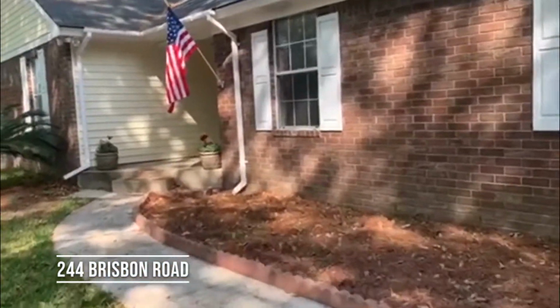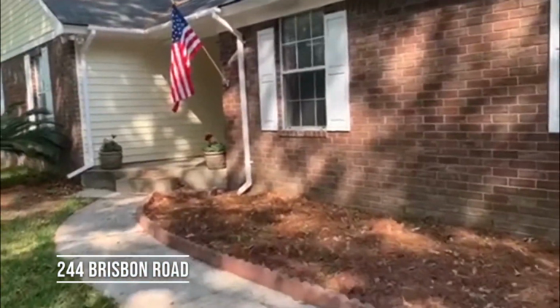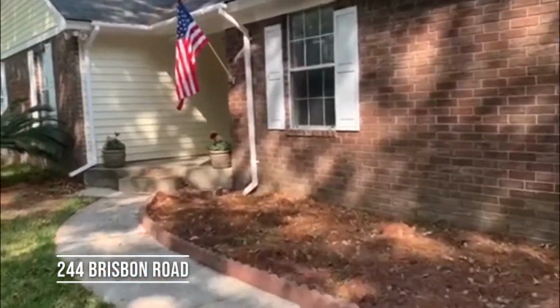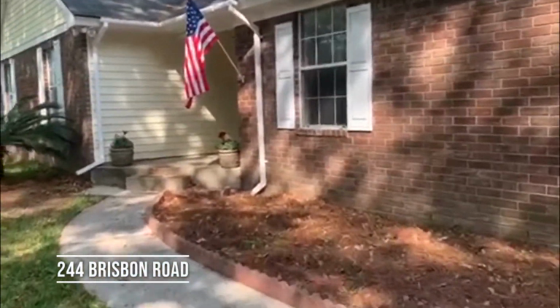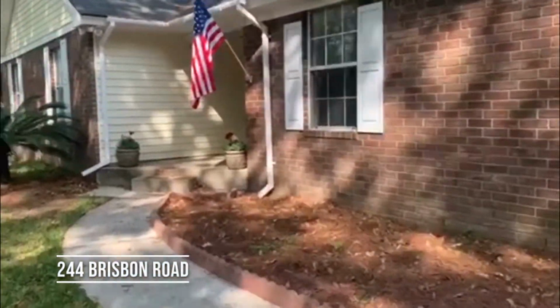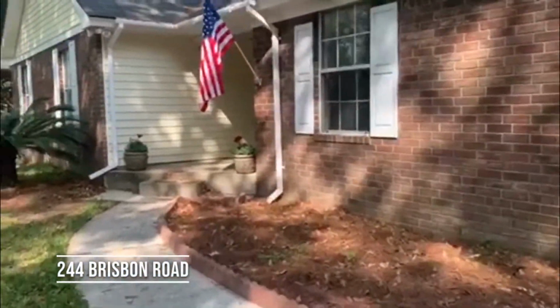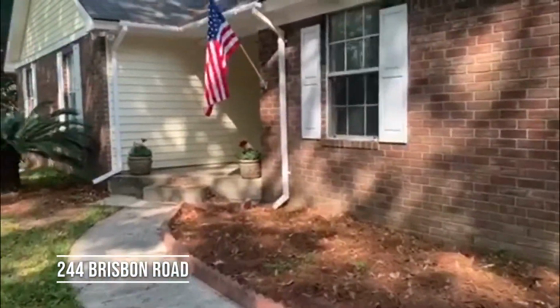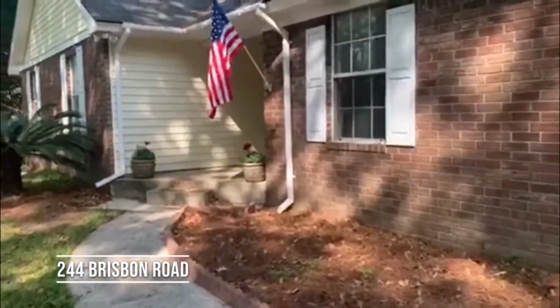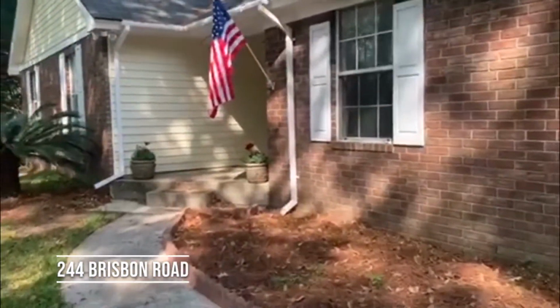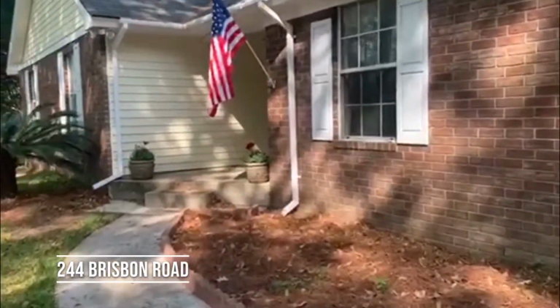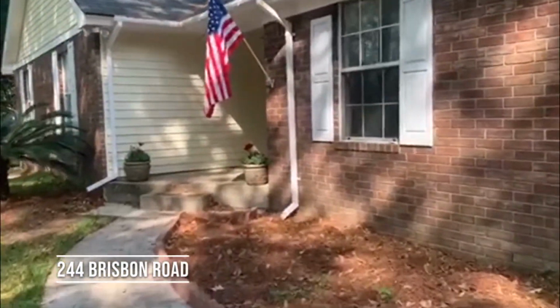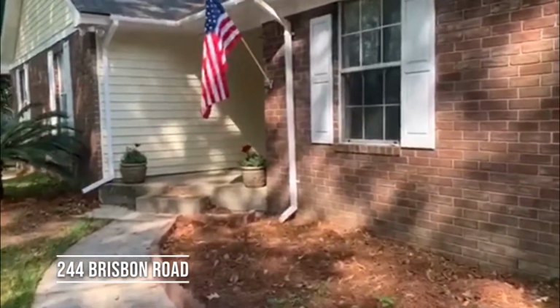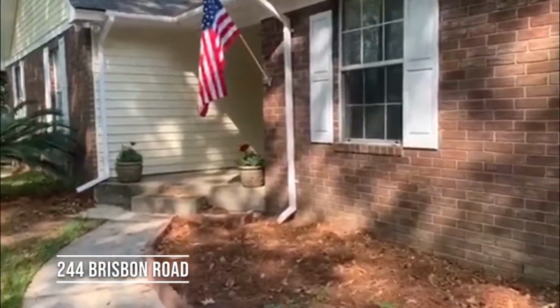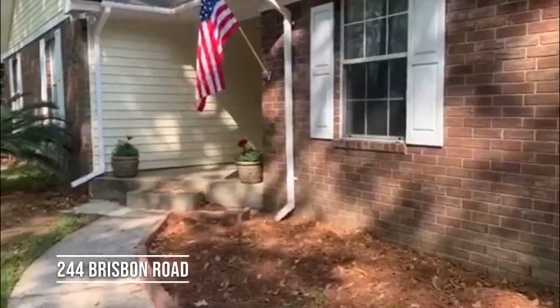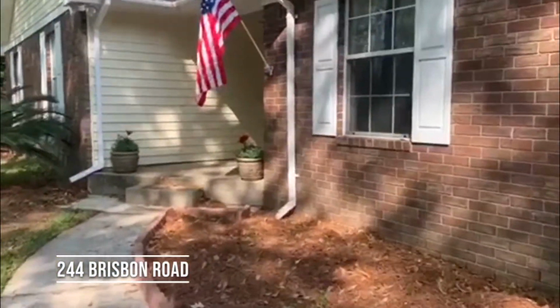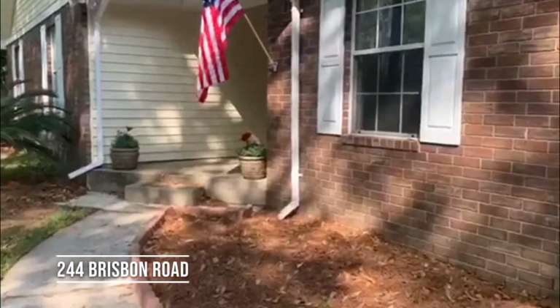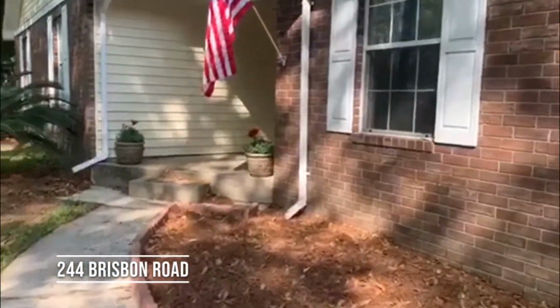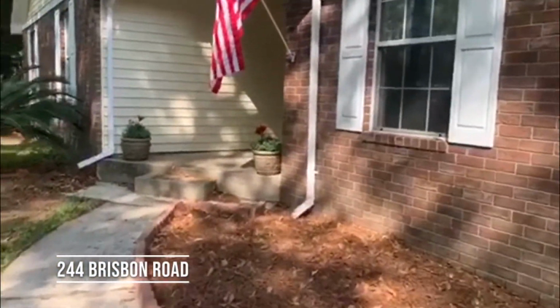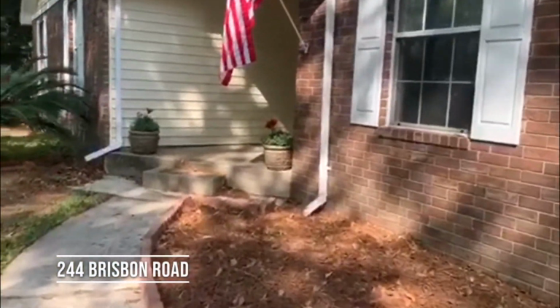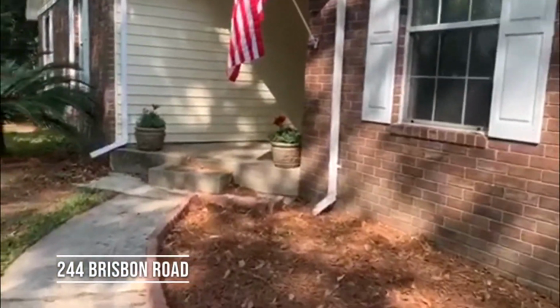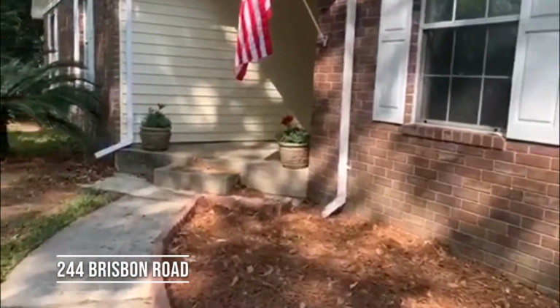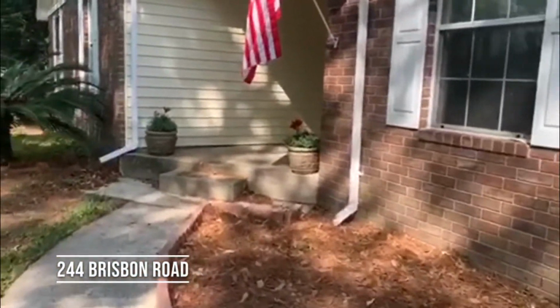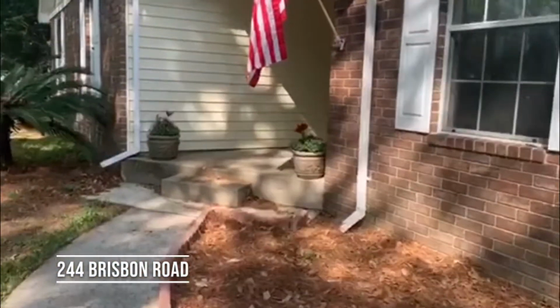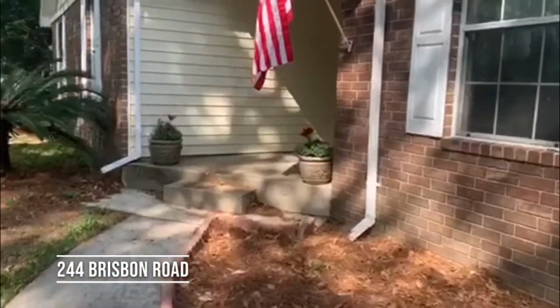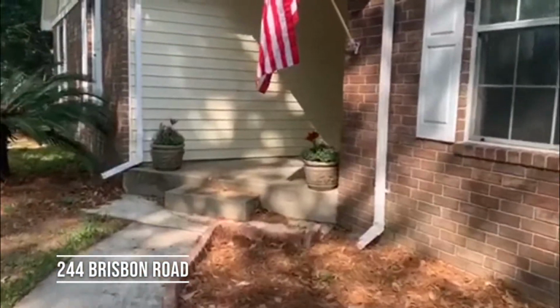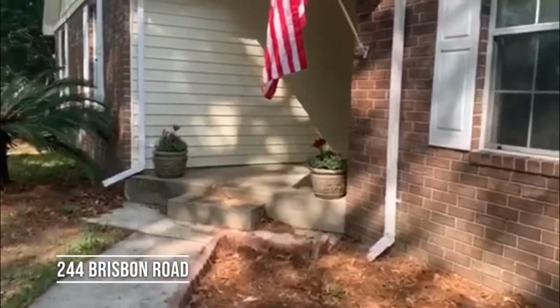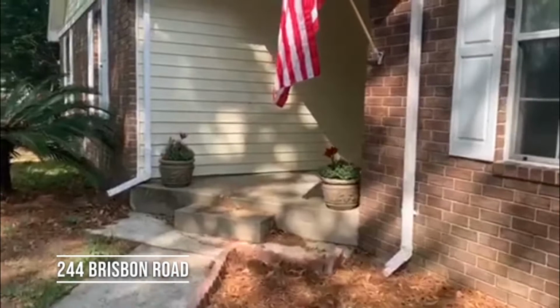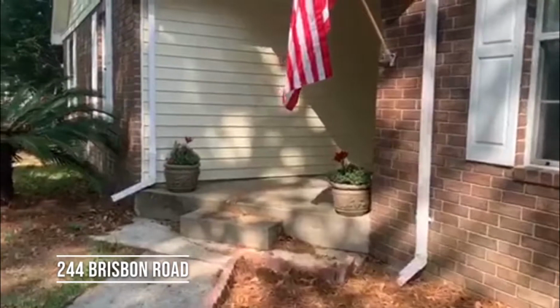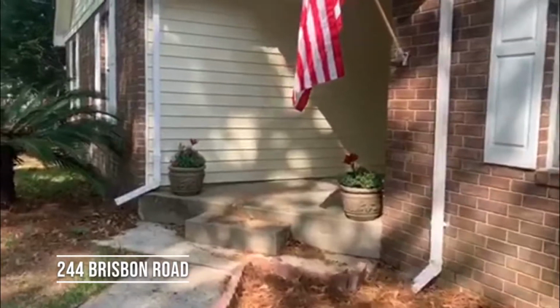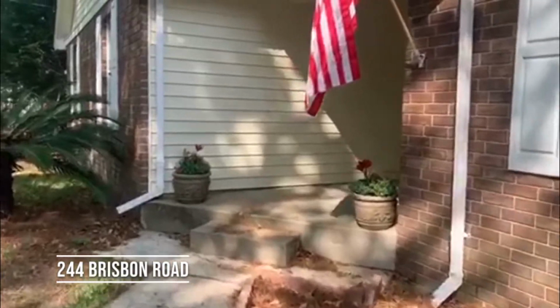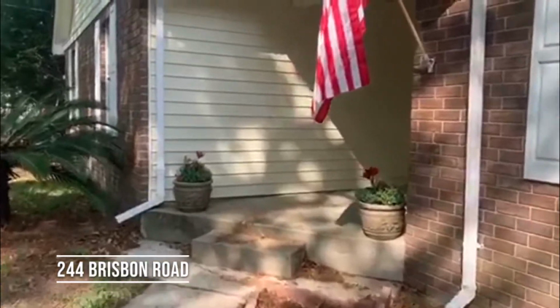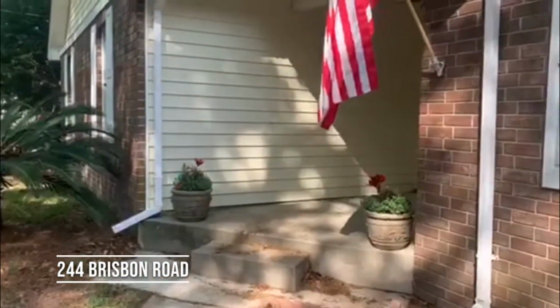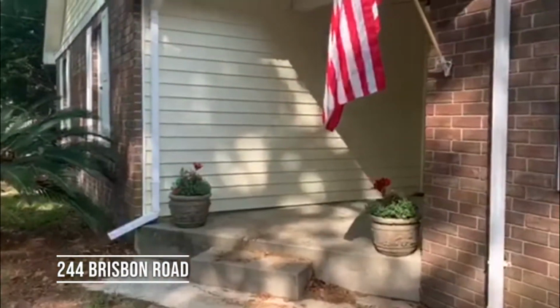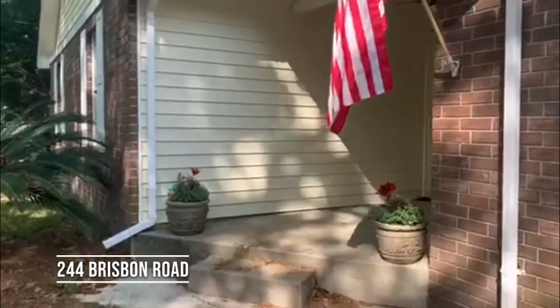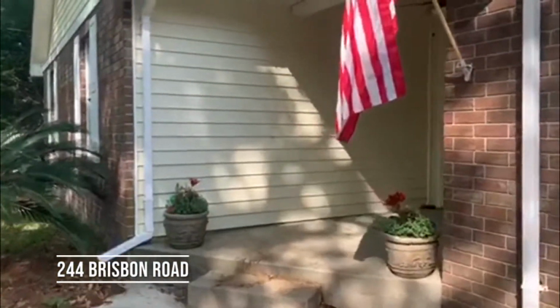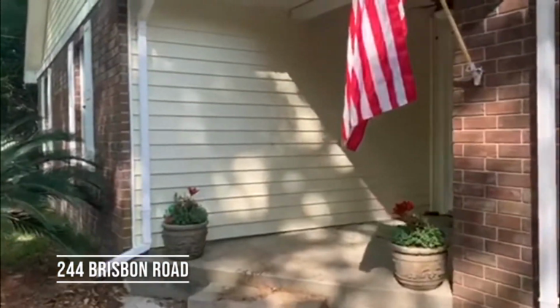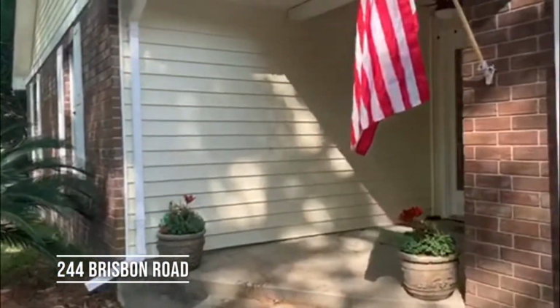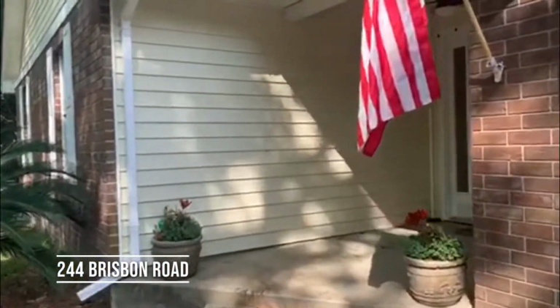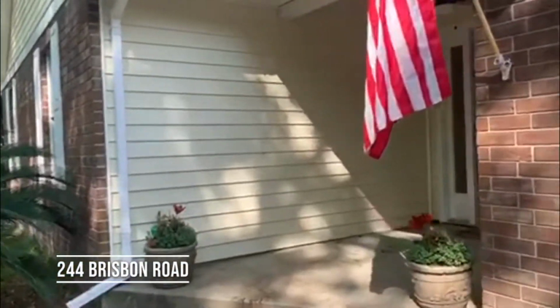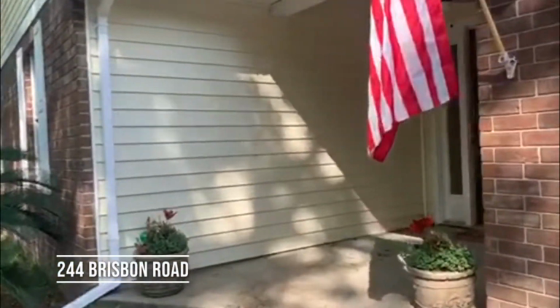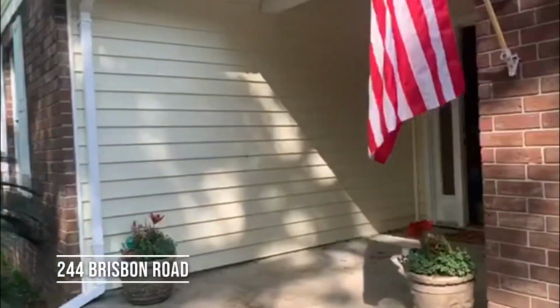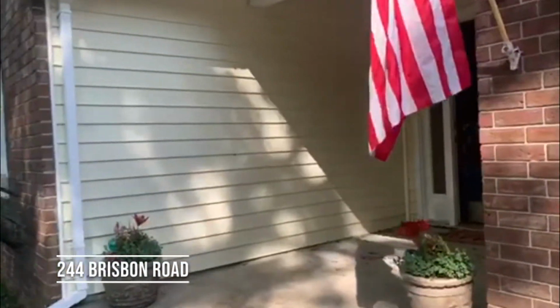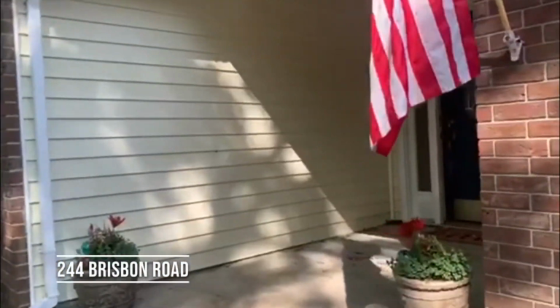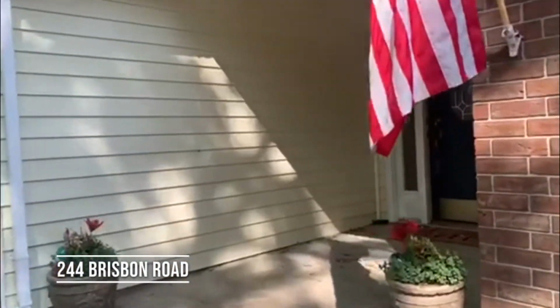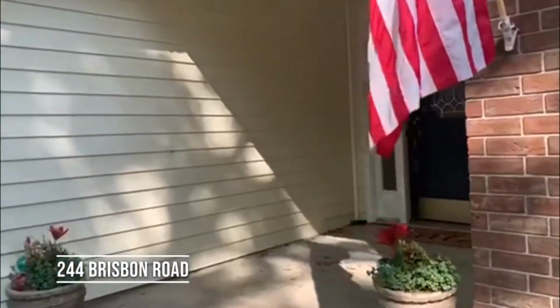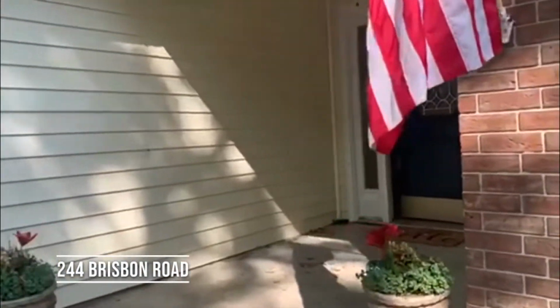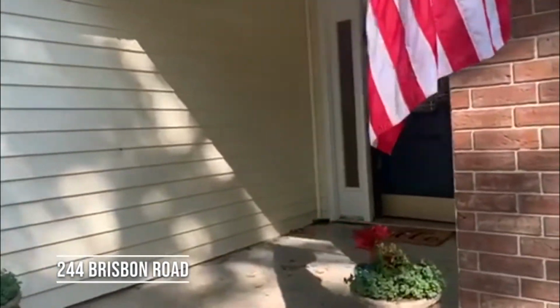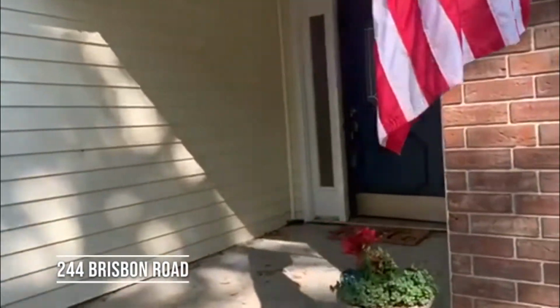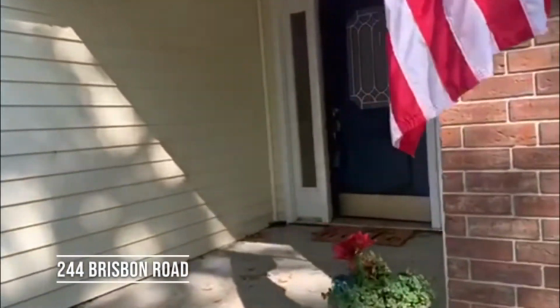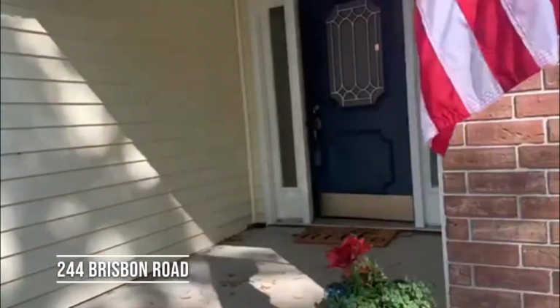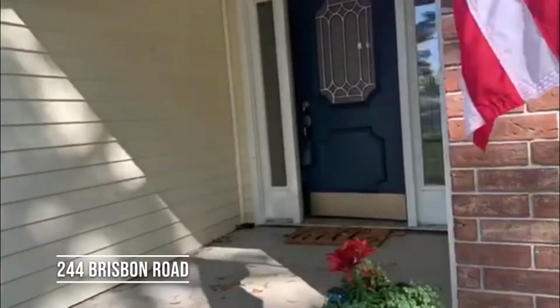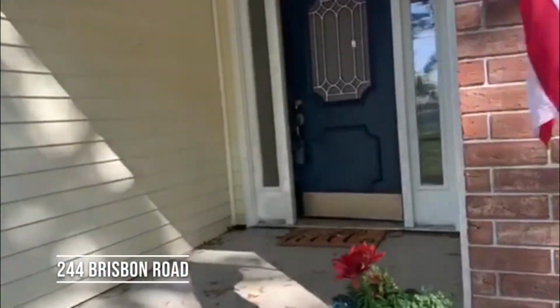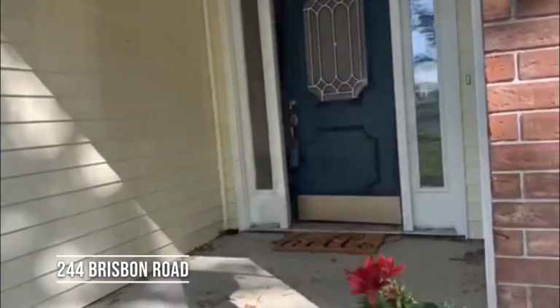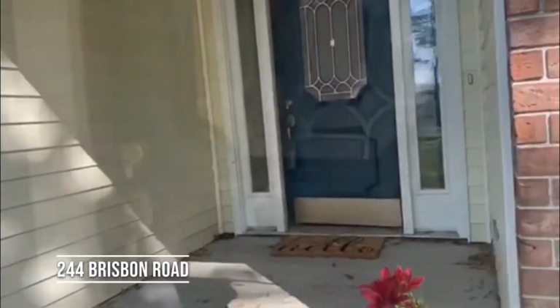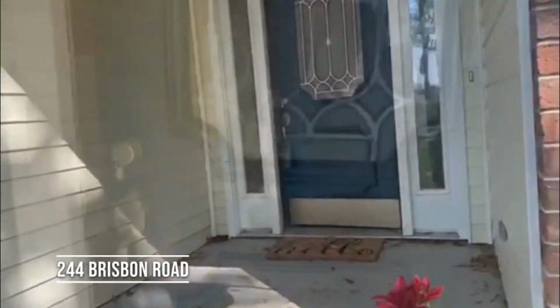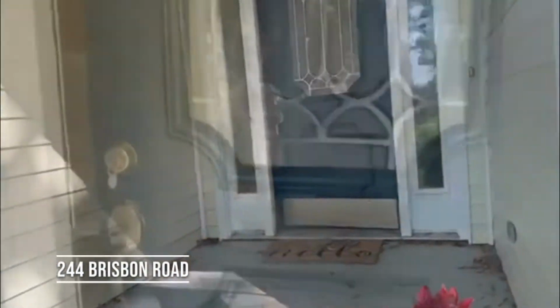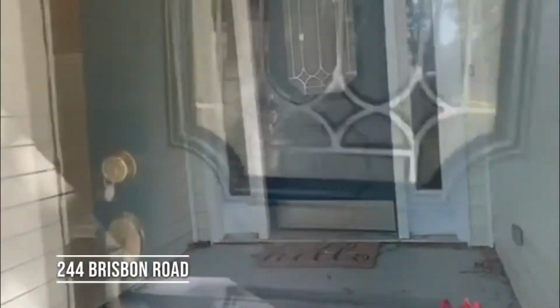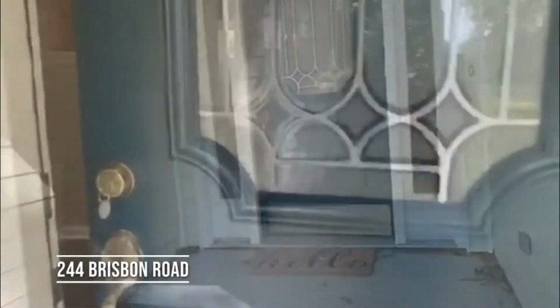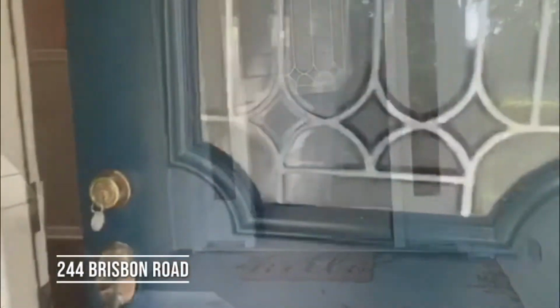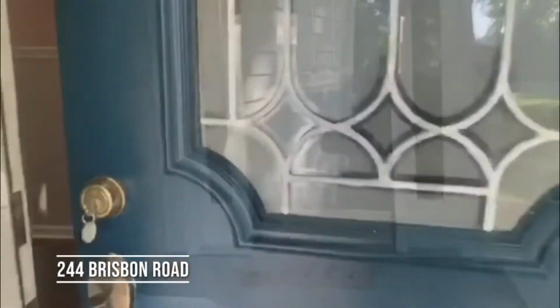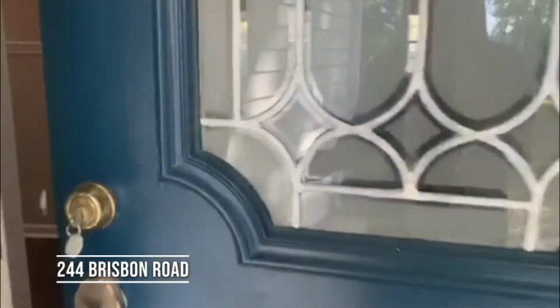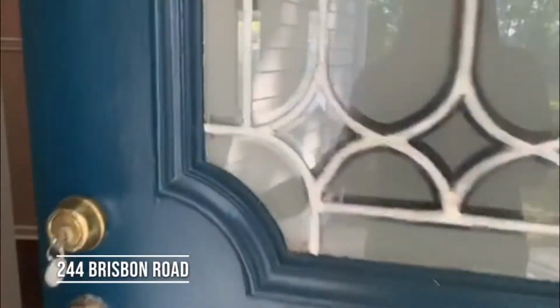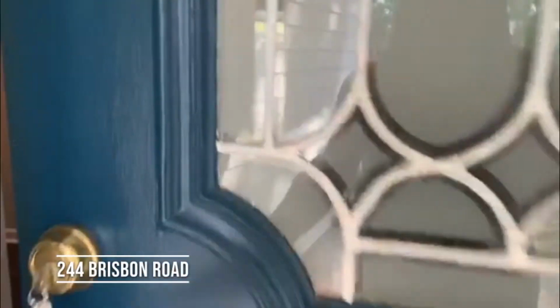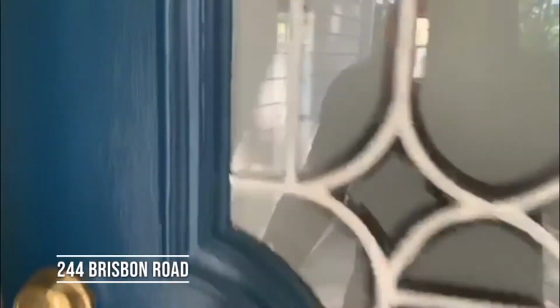We'll go inside and take a look. The roof is also a couple of years old, and the front door was just painted.